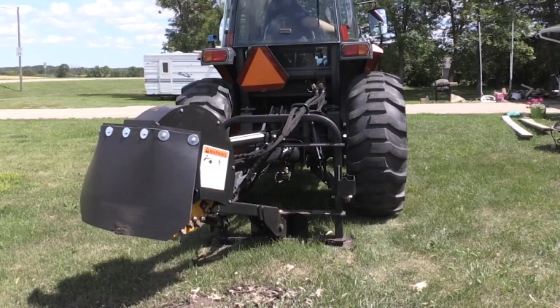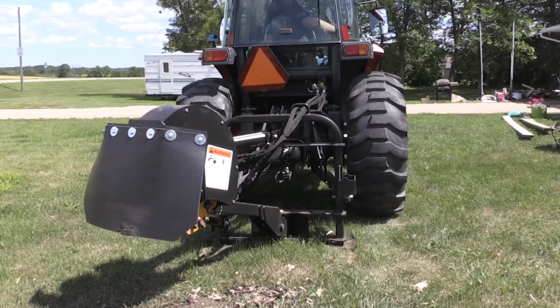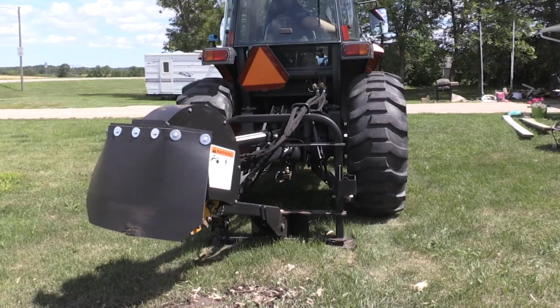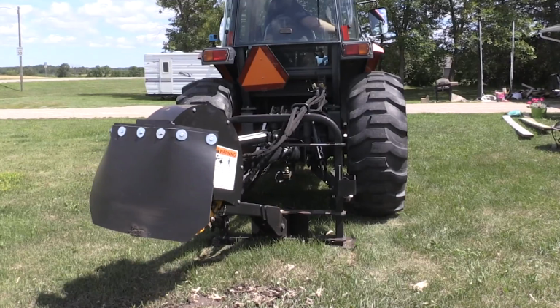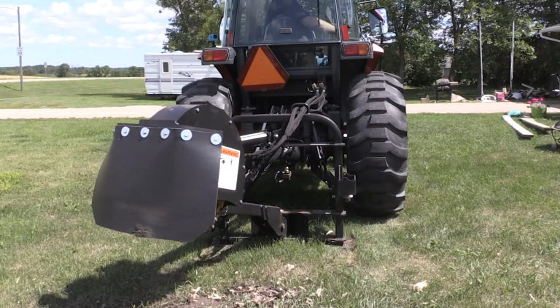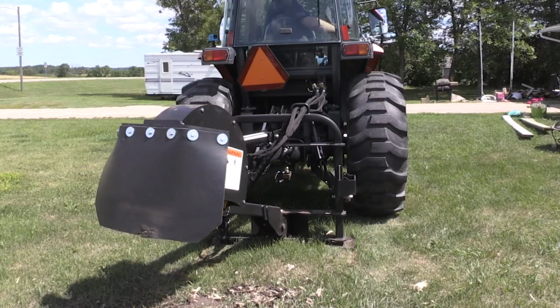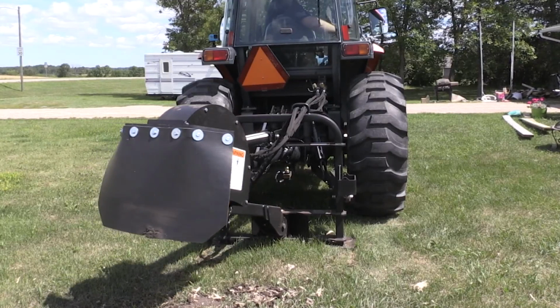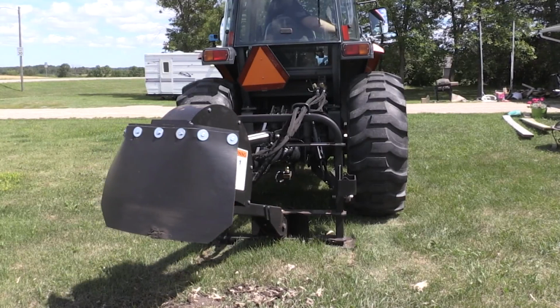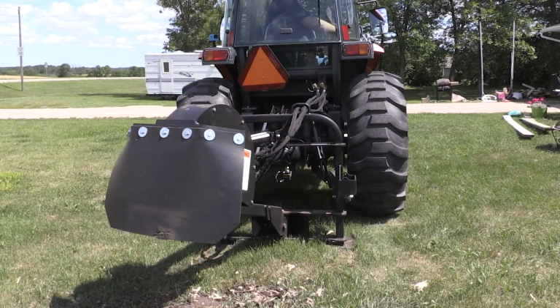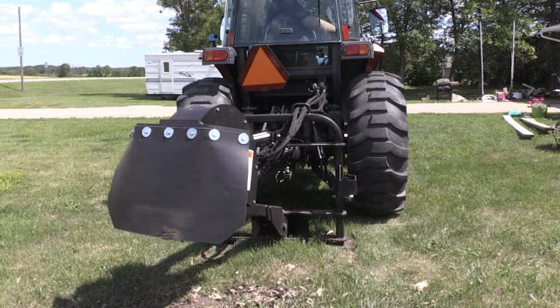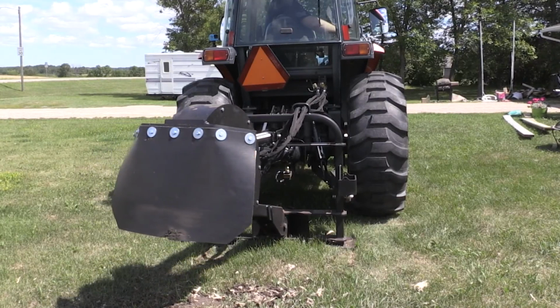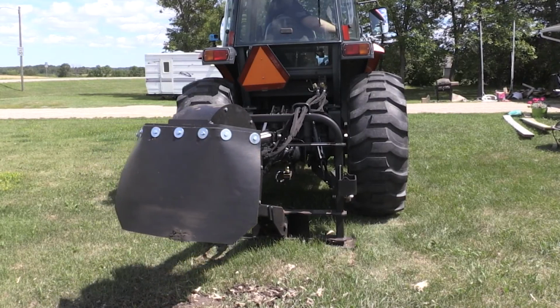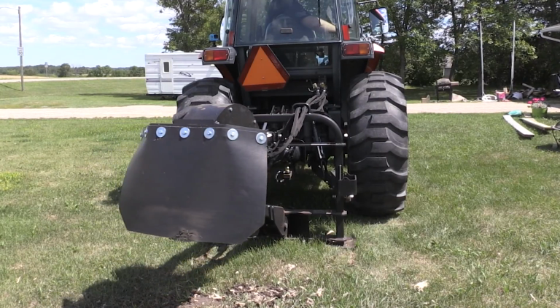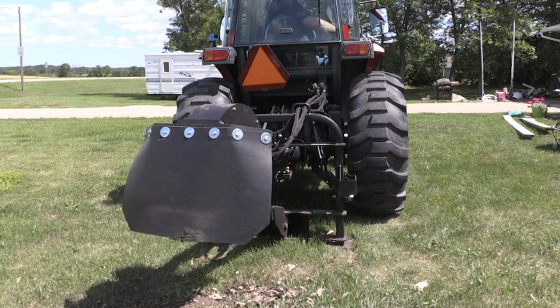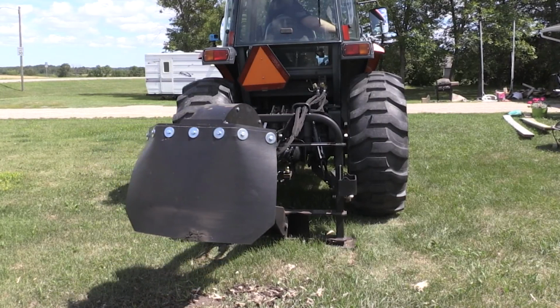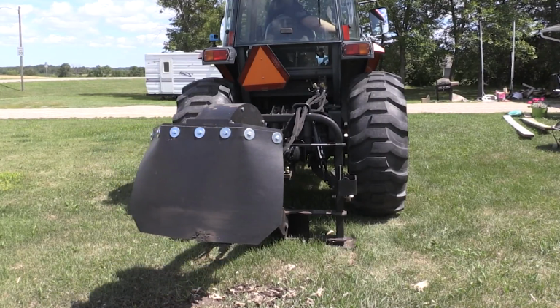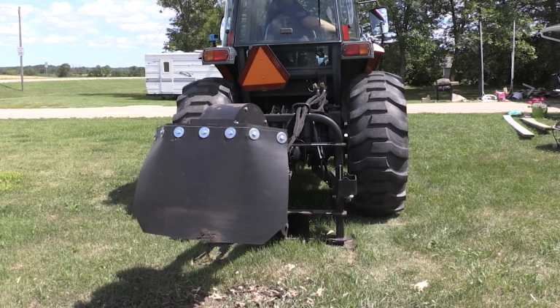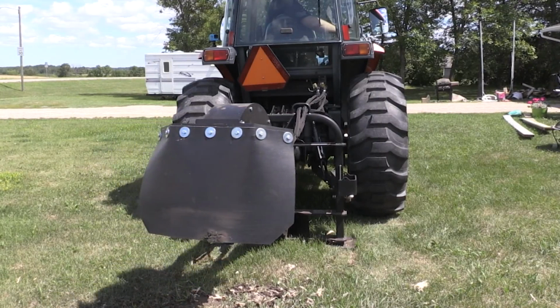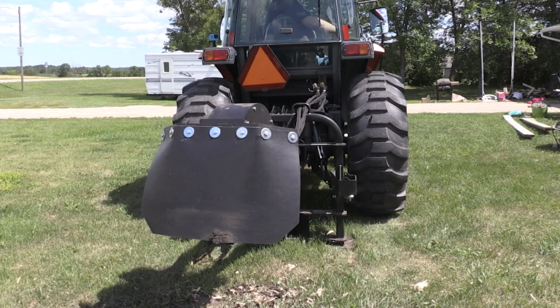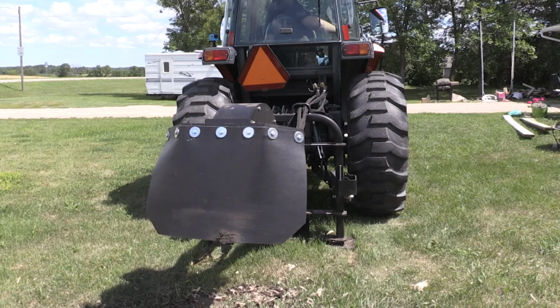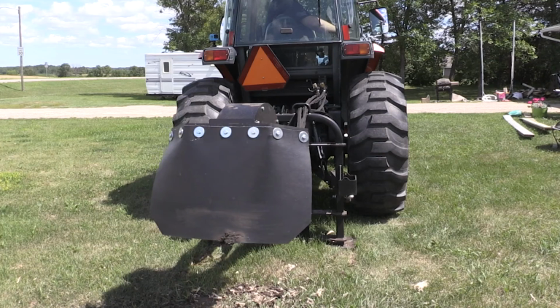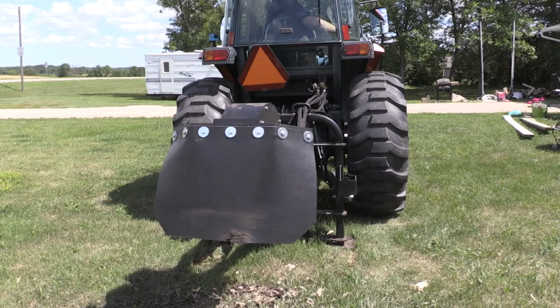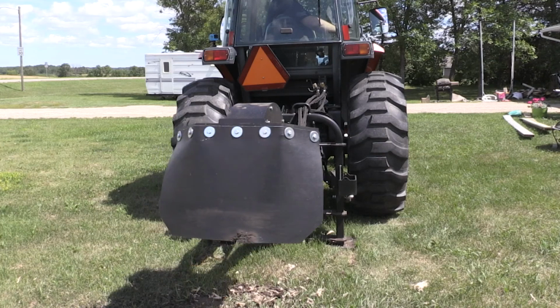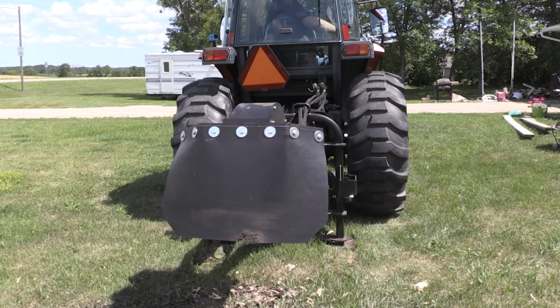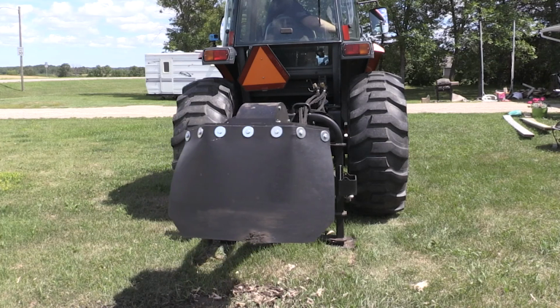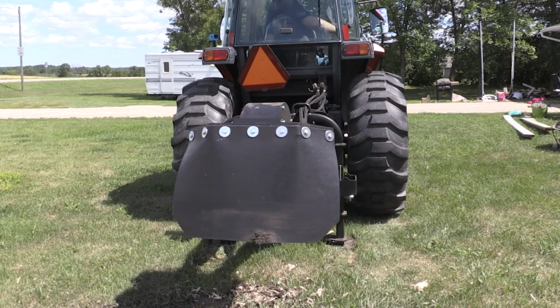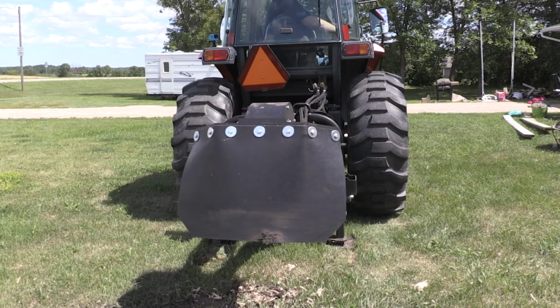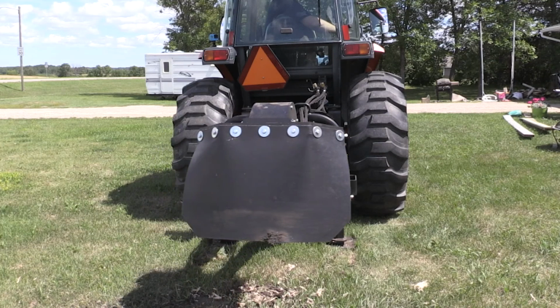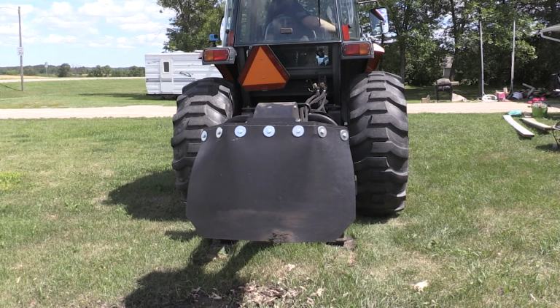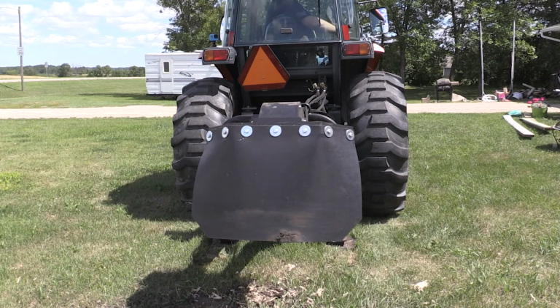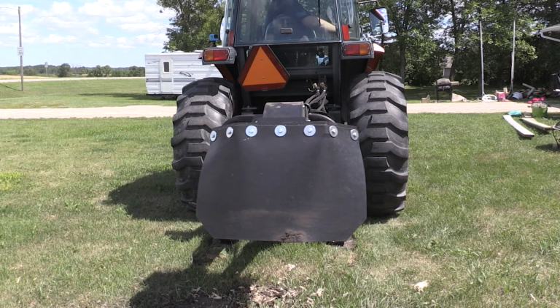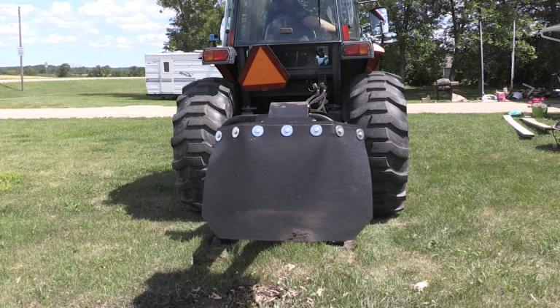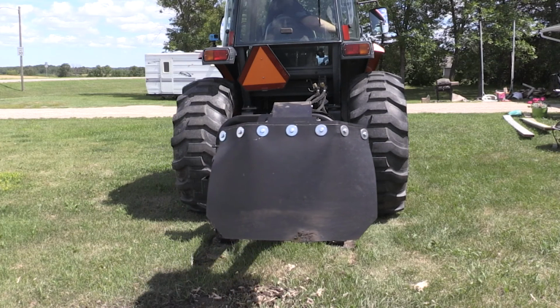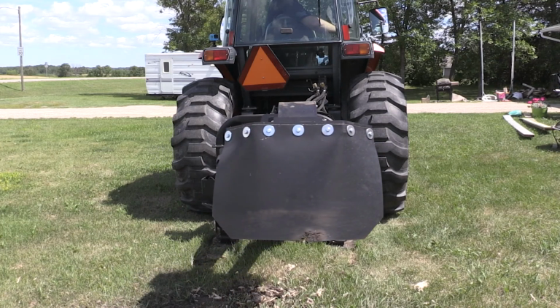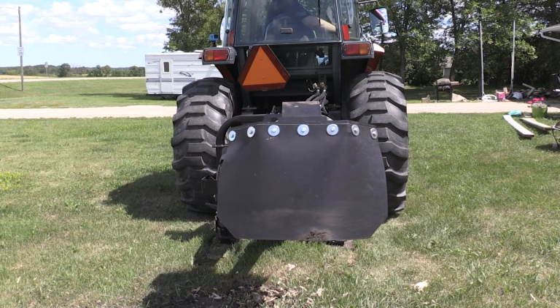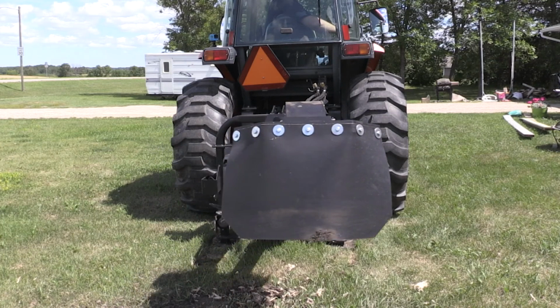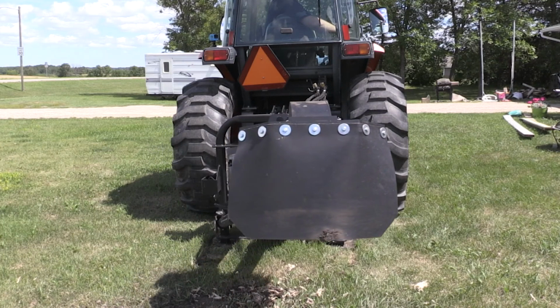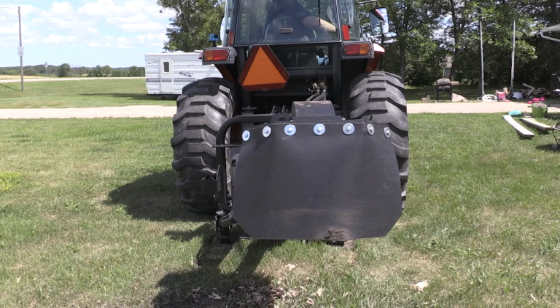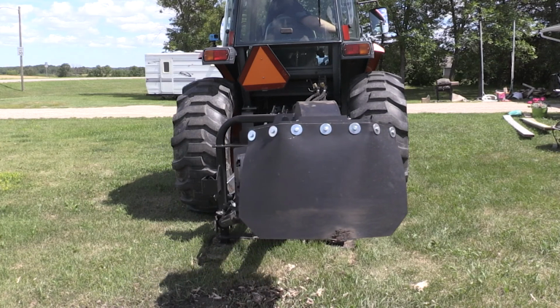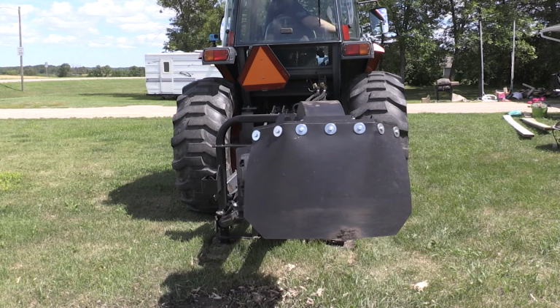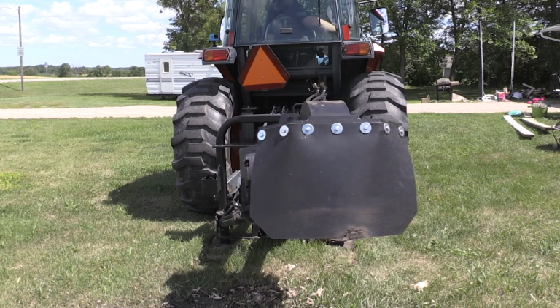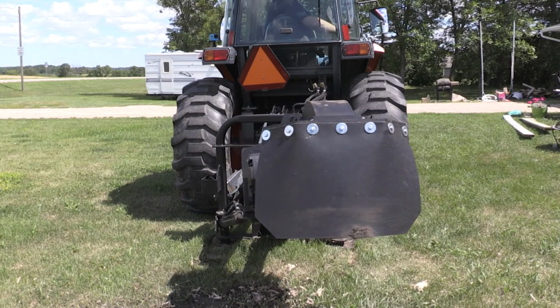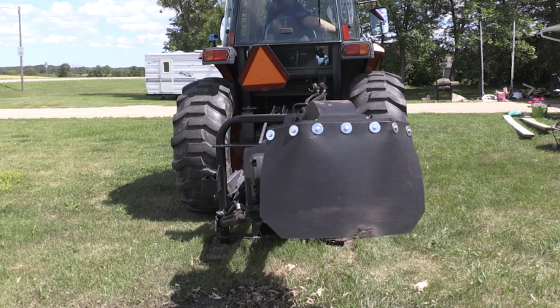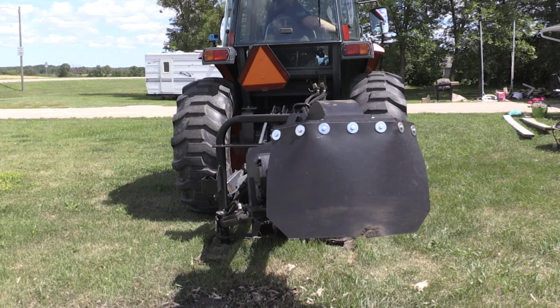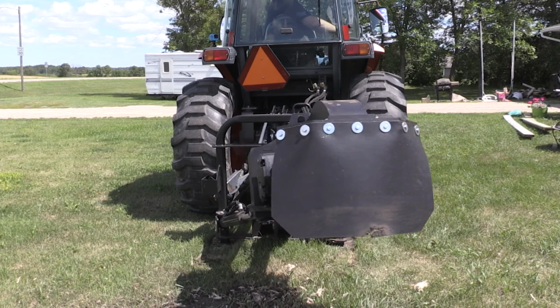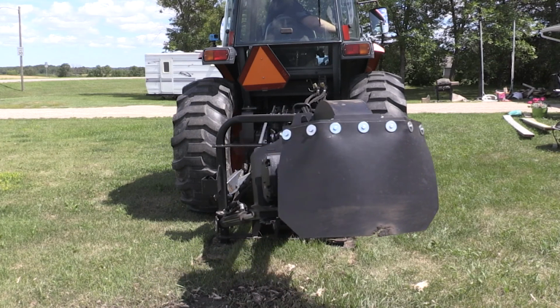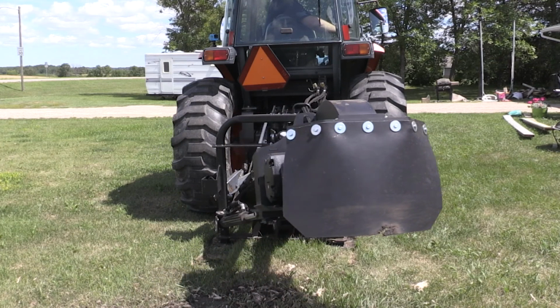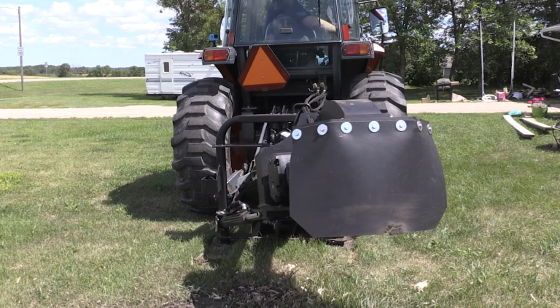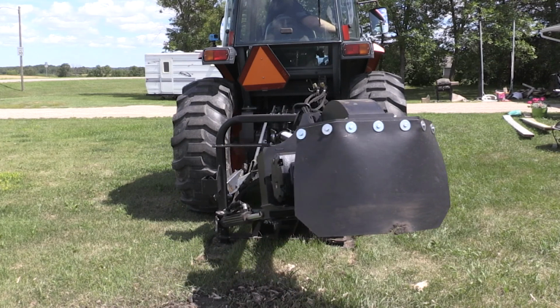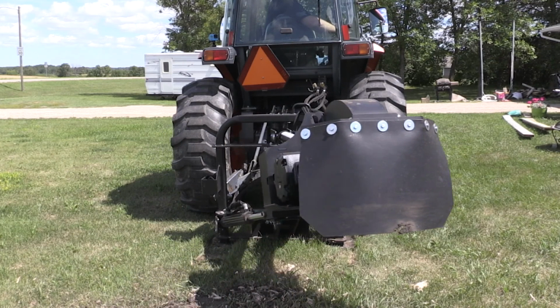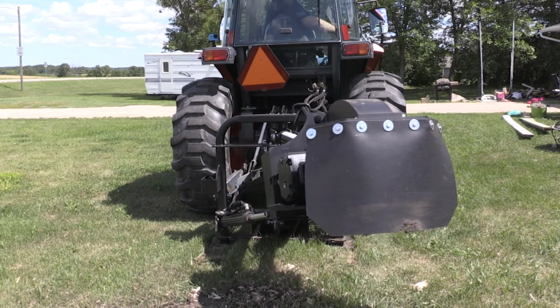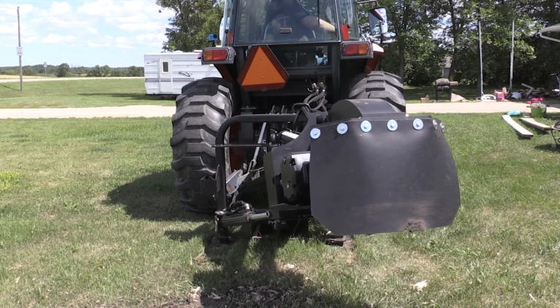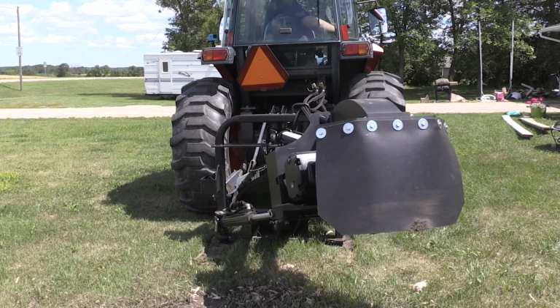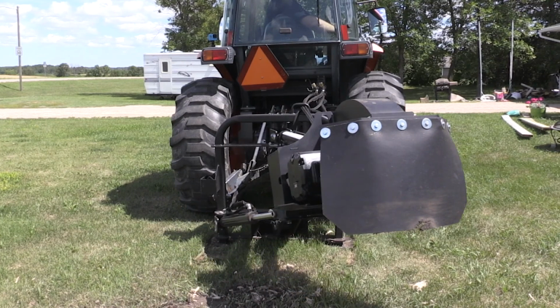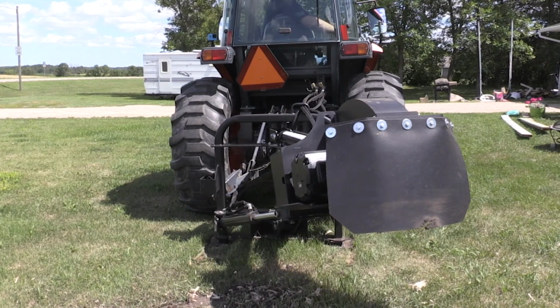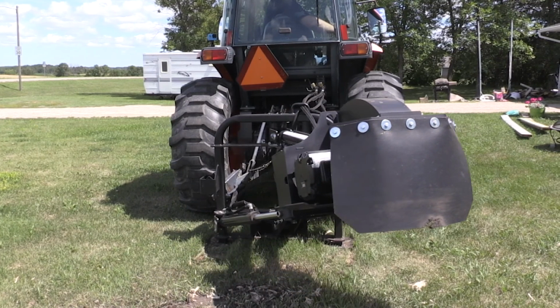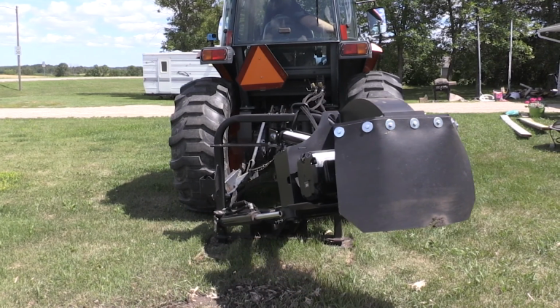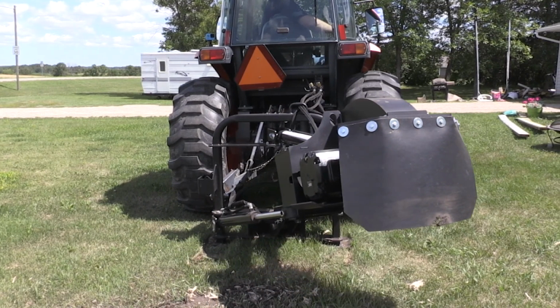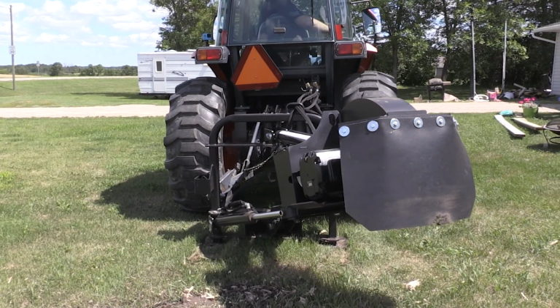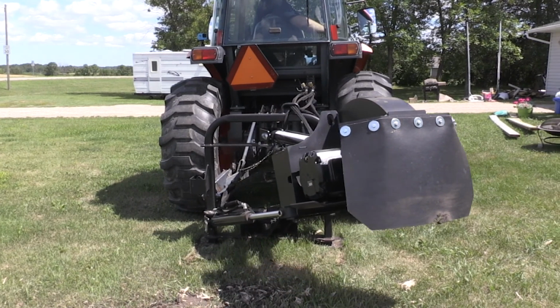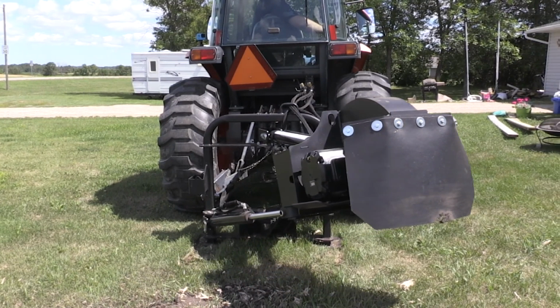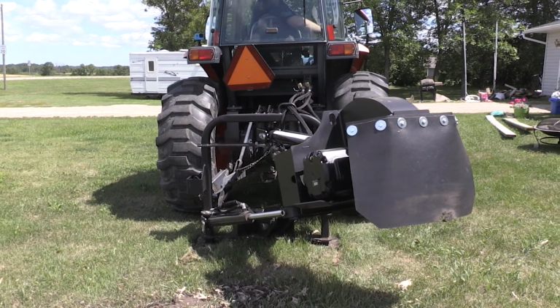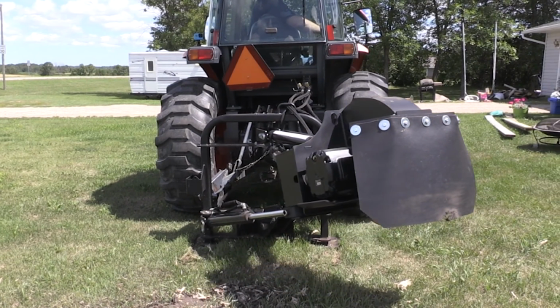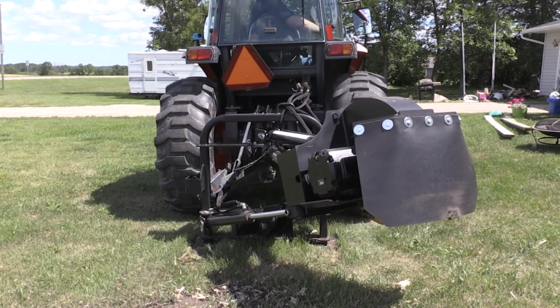This 24-inch model is rated for 25 to 60 PTO horsepower. Today we'll be running it on a tractor with 50 horsepower.